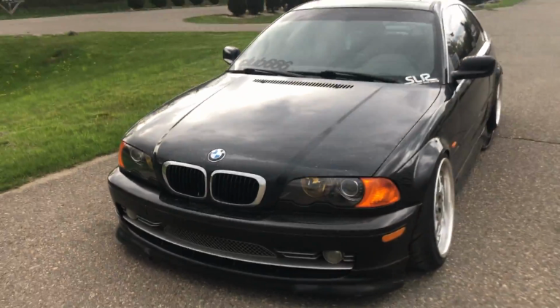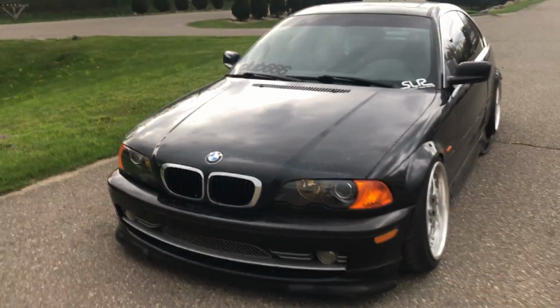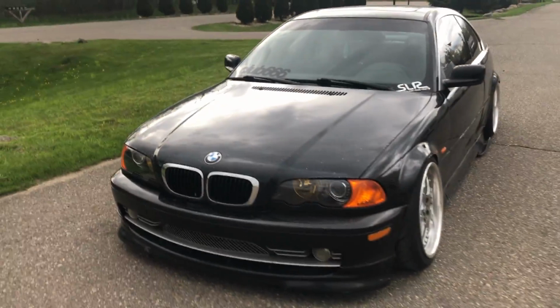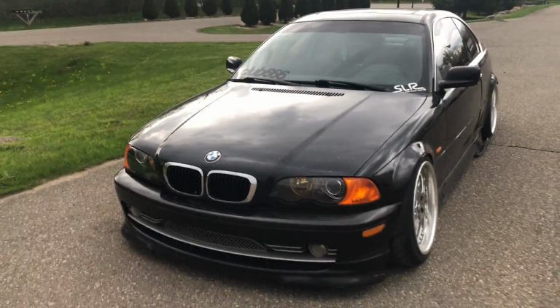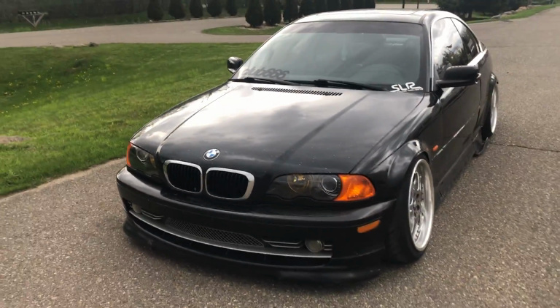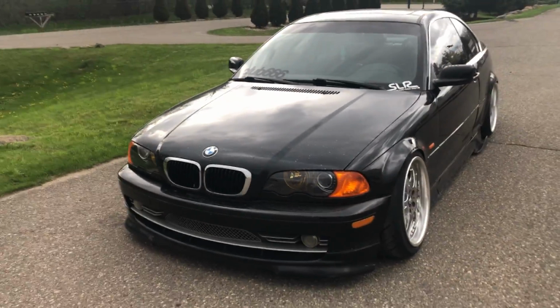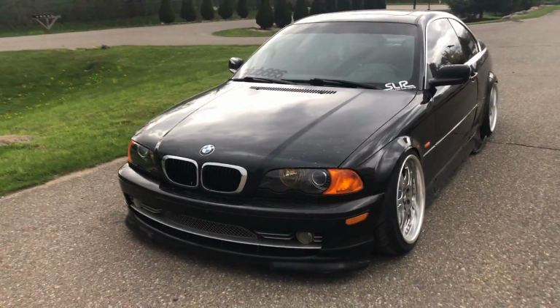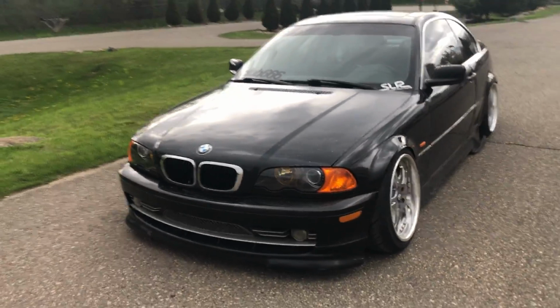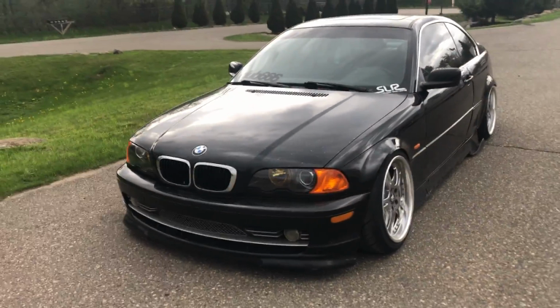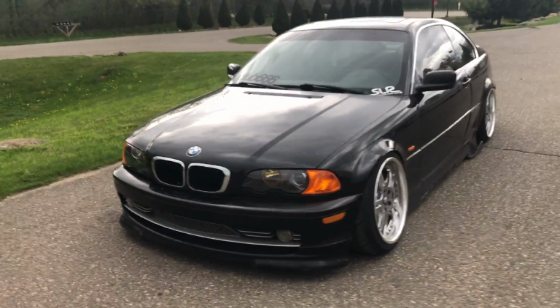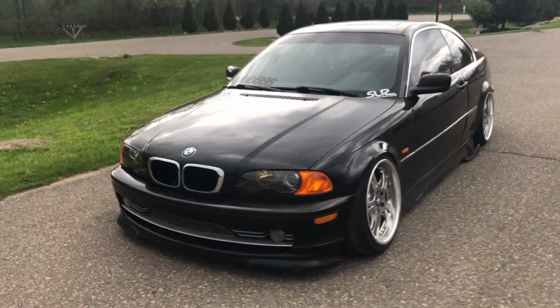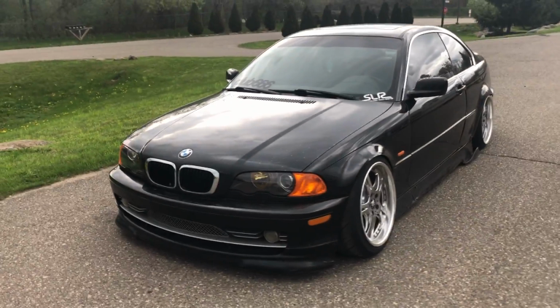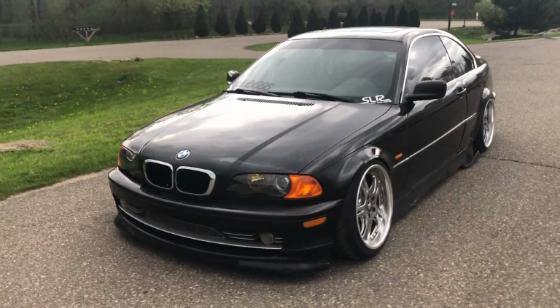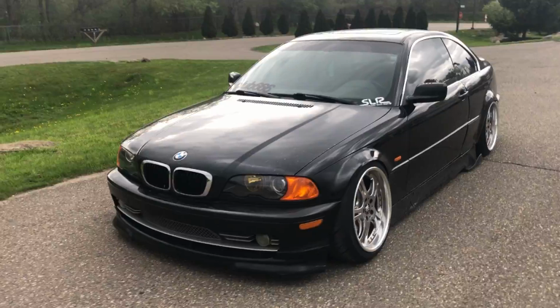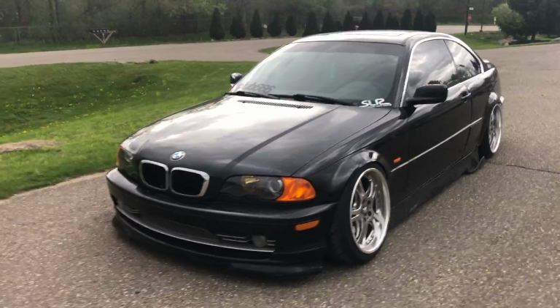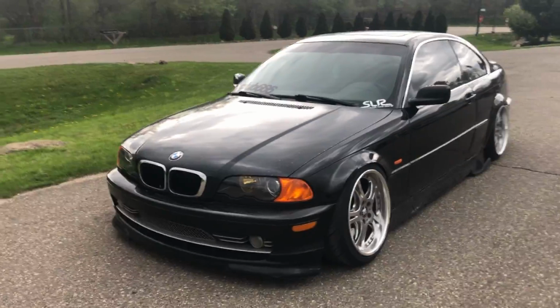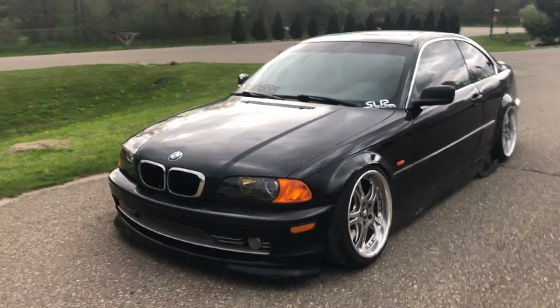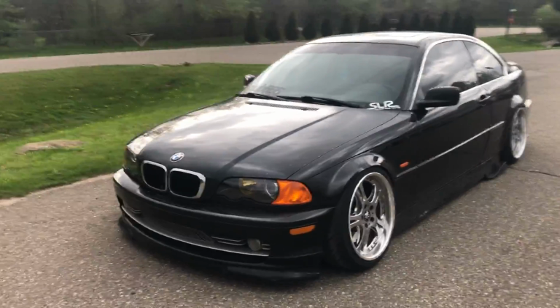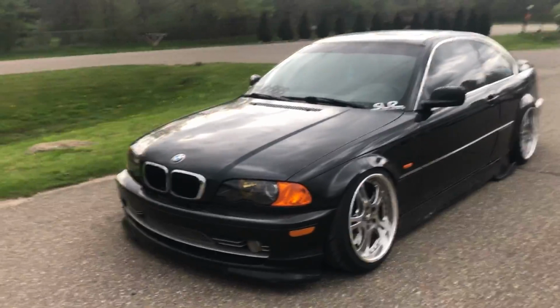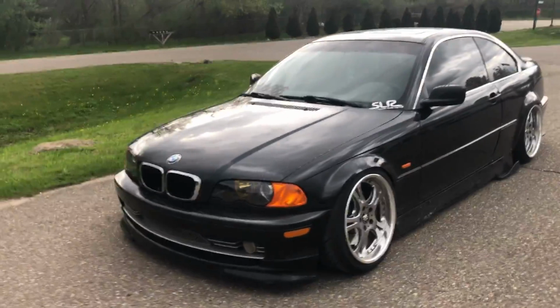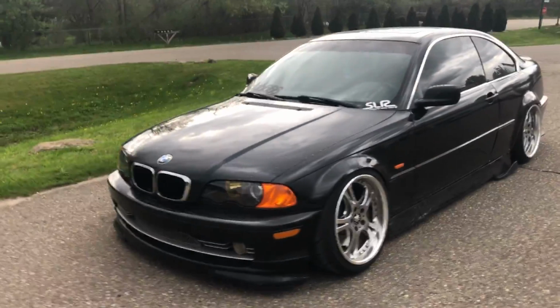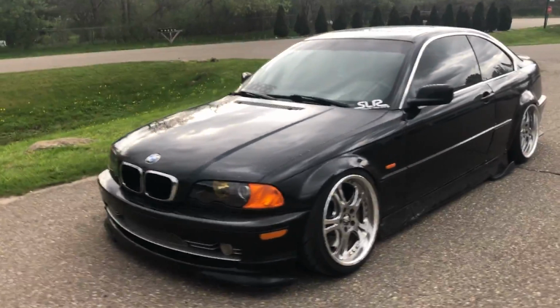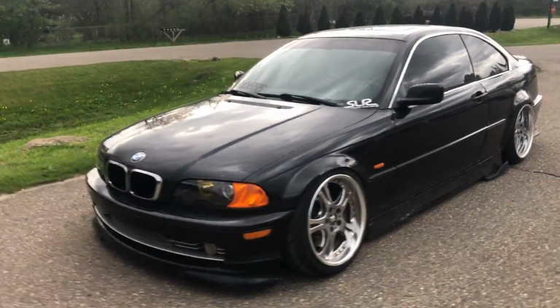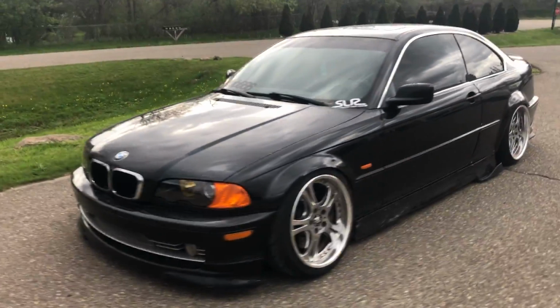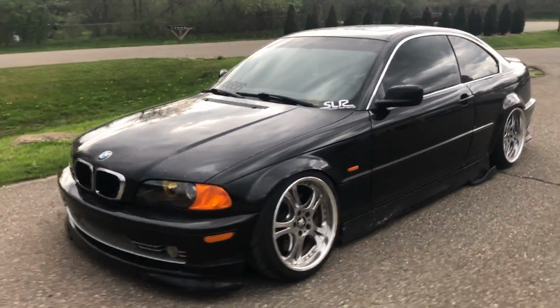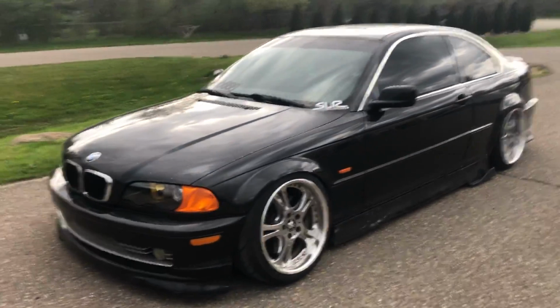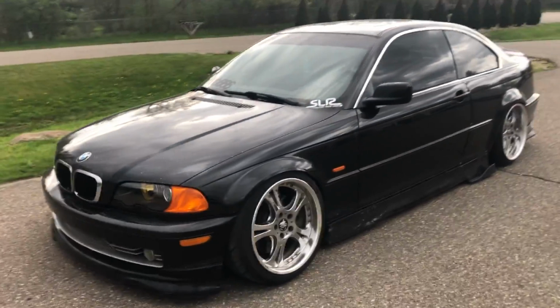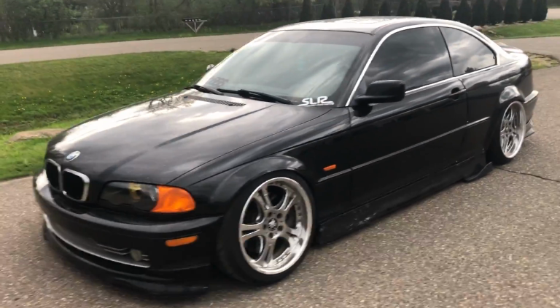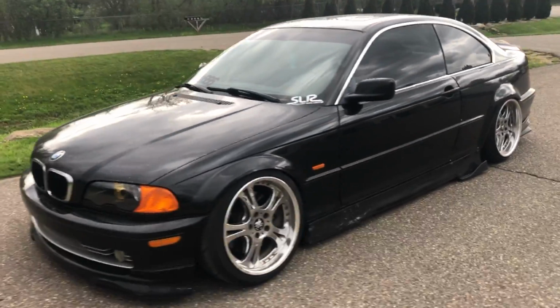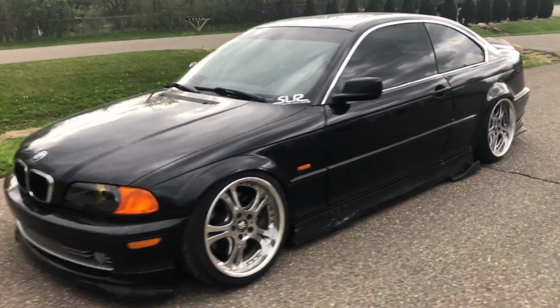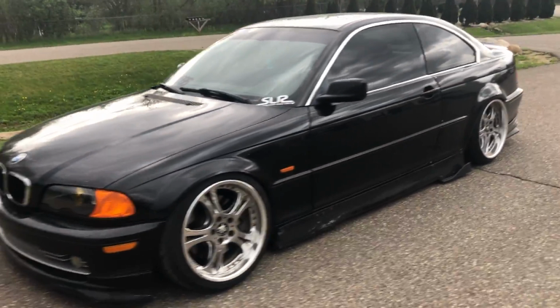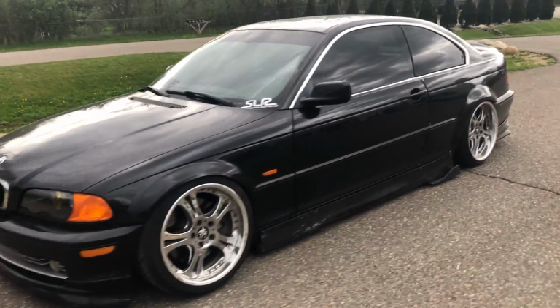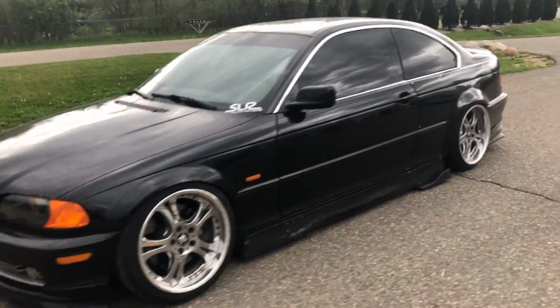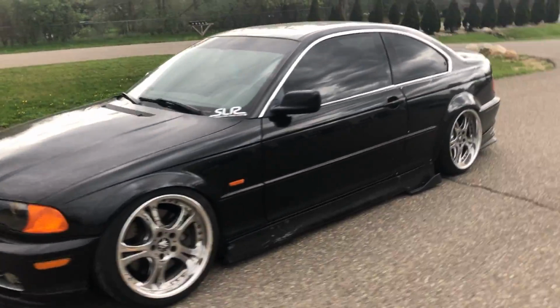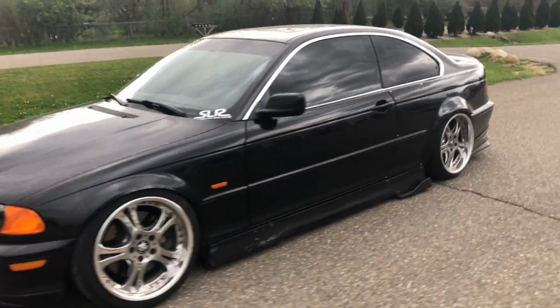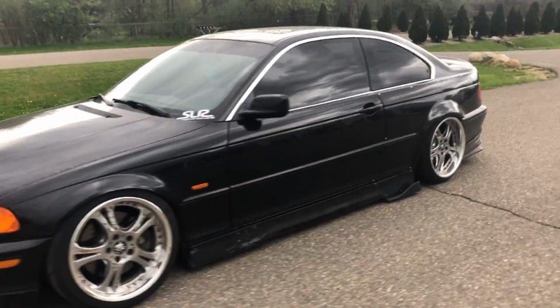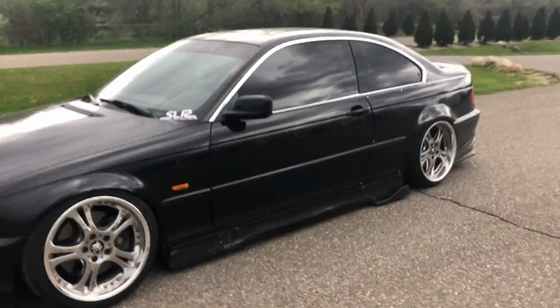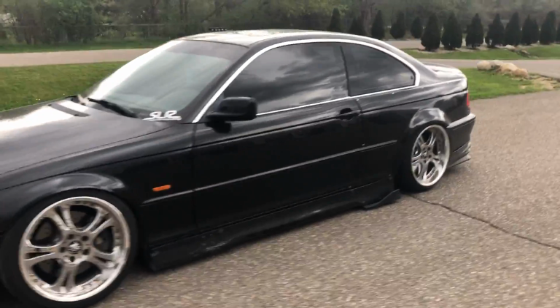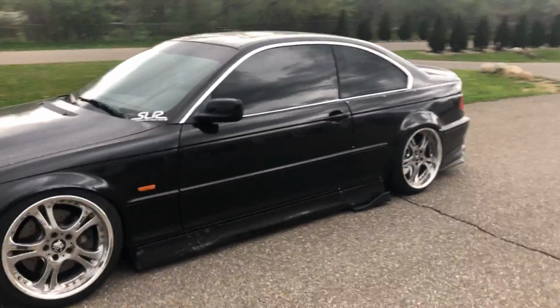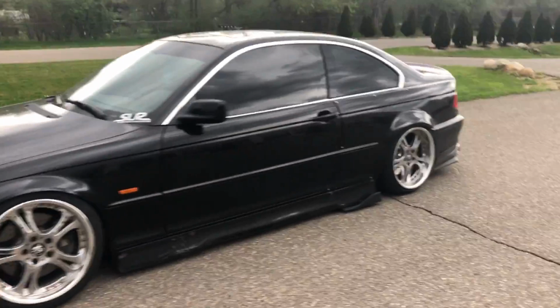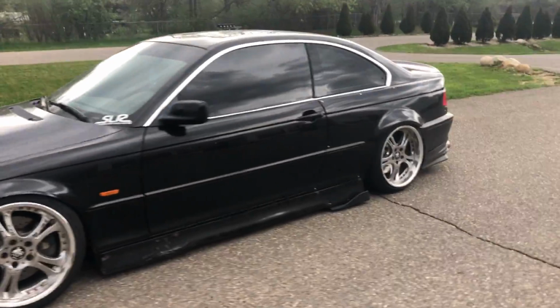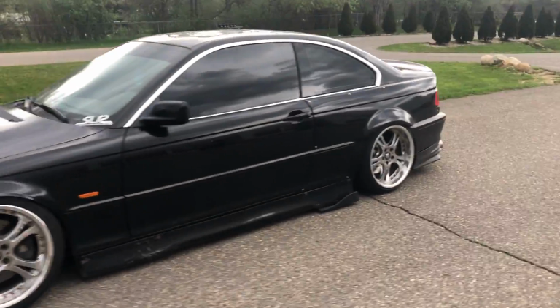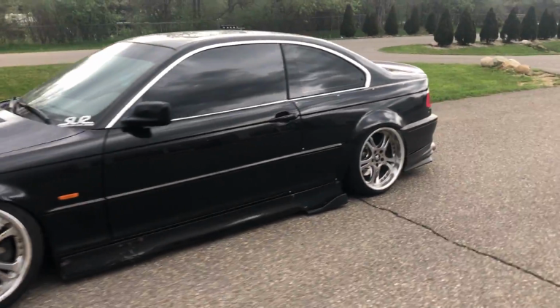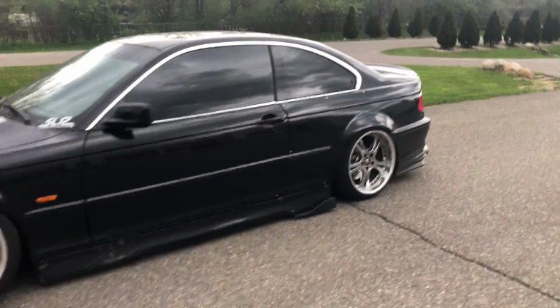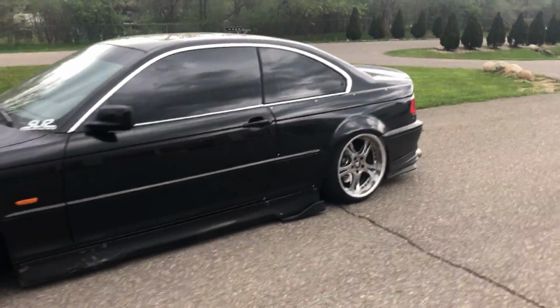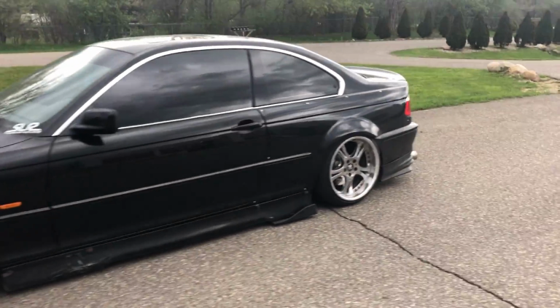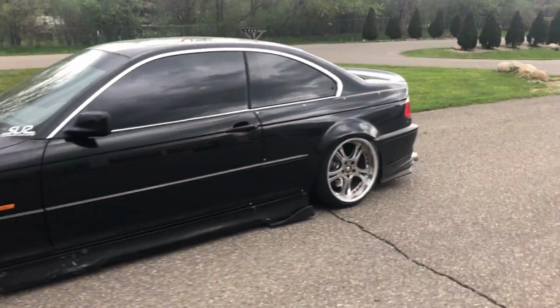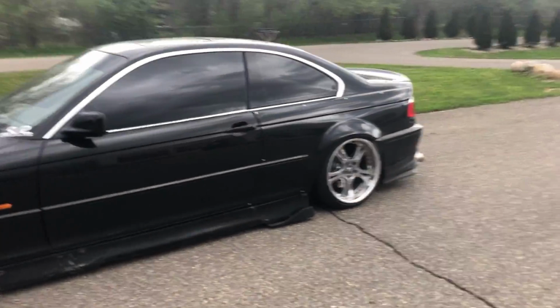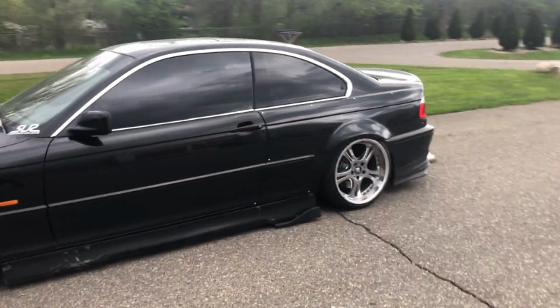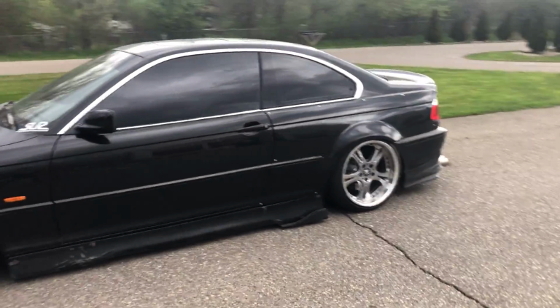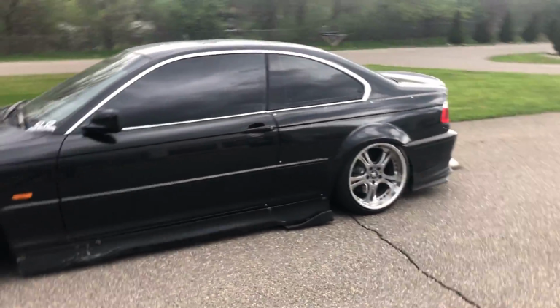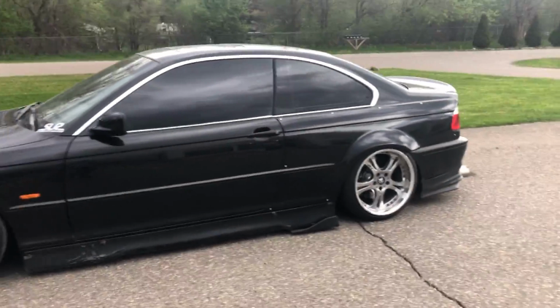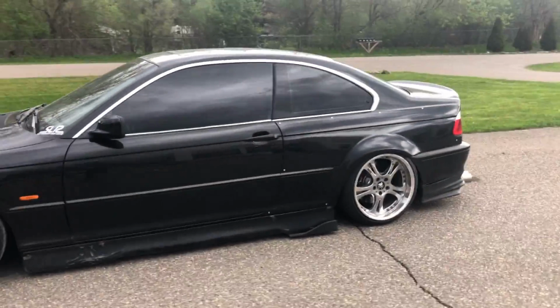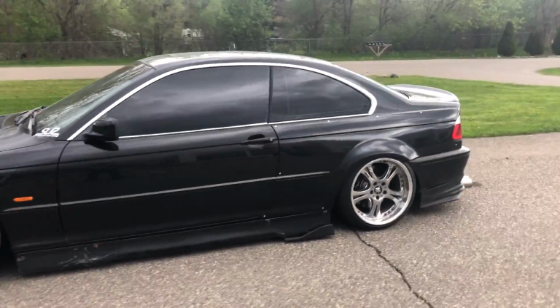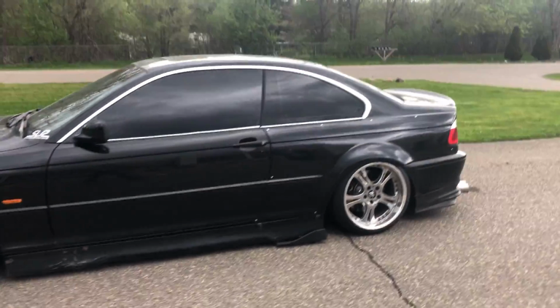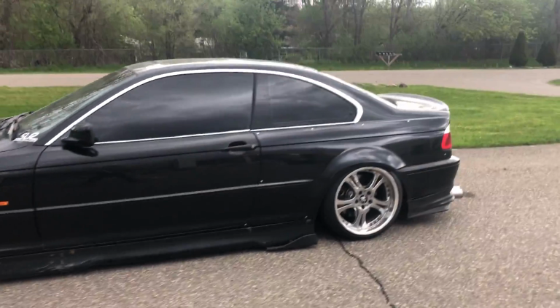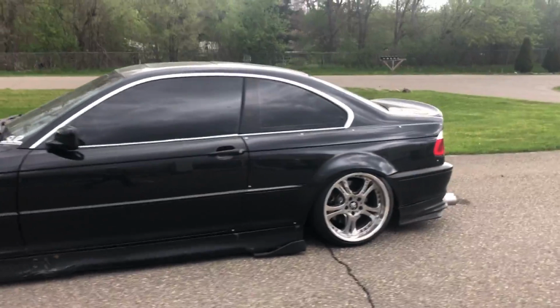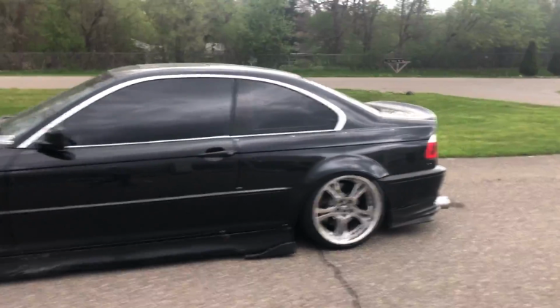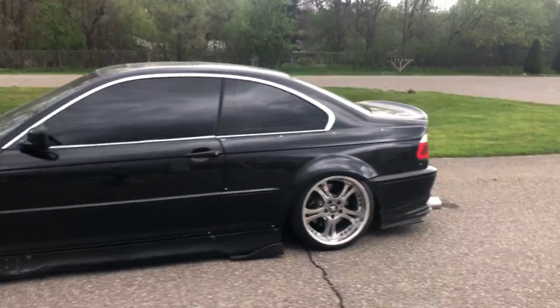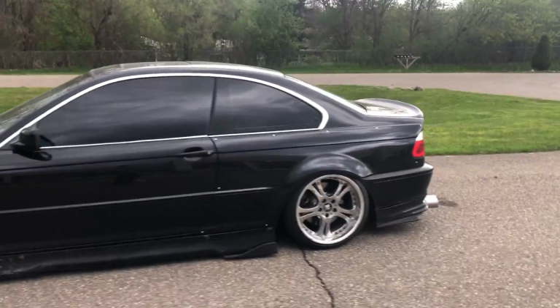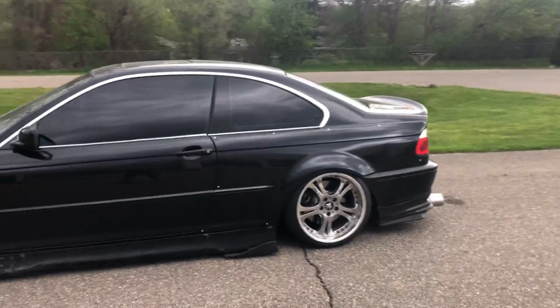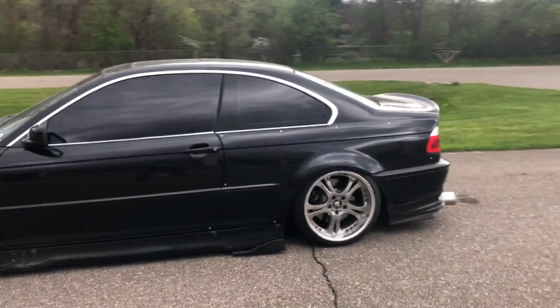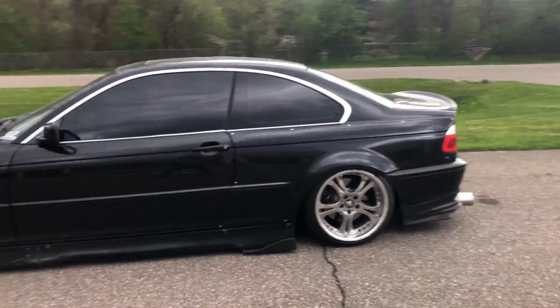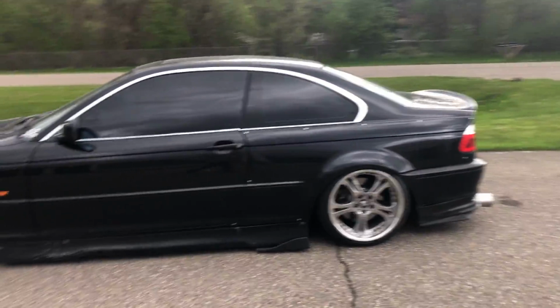Sorry about it being so dirty, but it's a really simple car — a ton of fun to drive and pretty streetable.